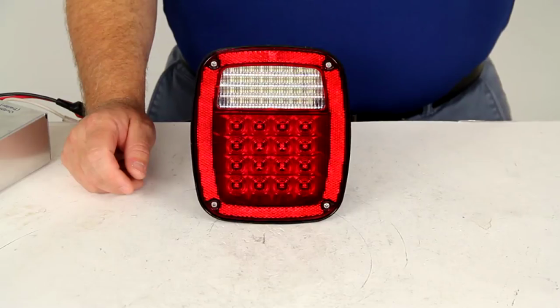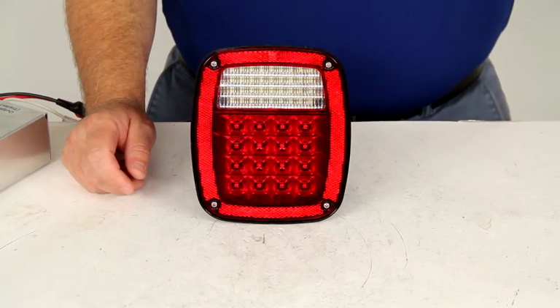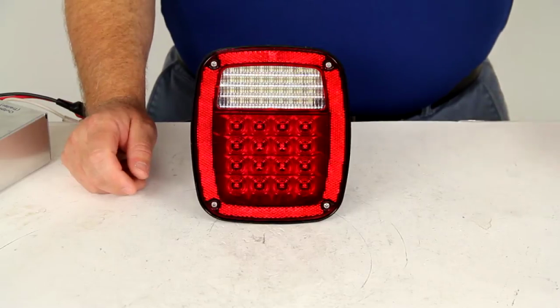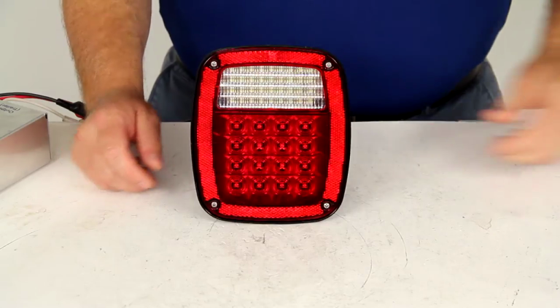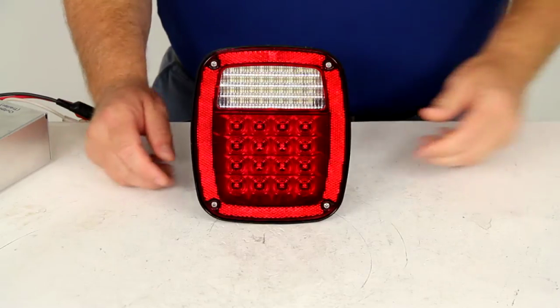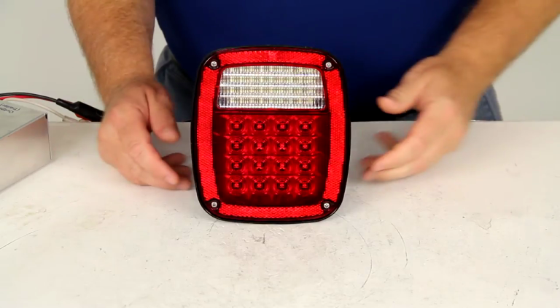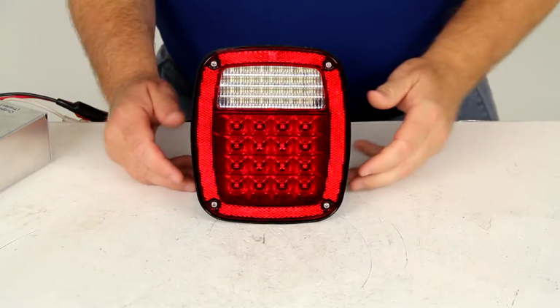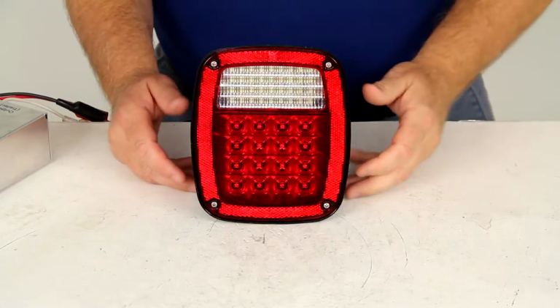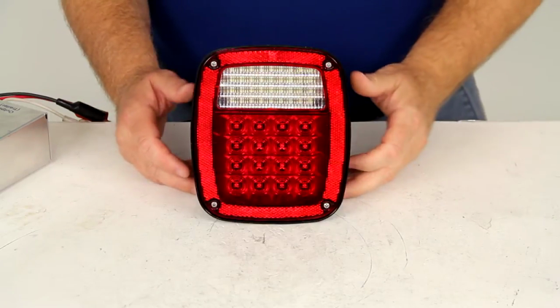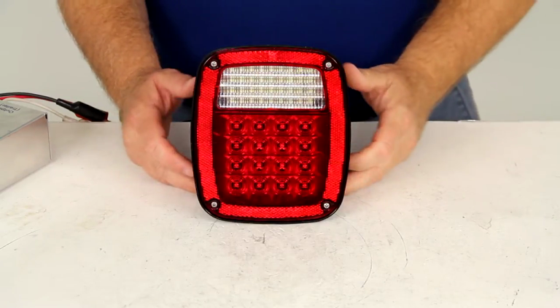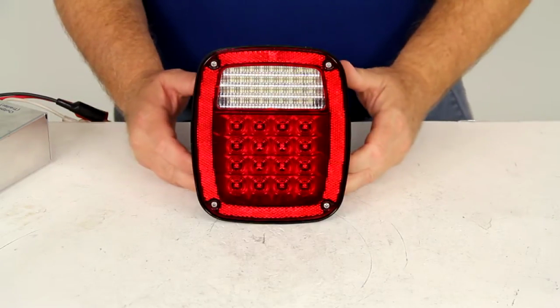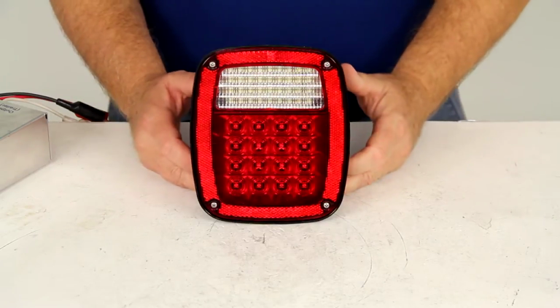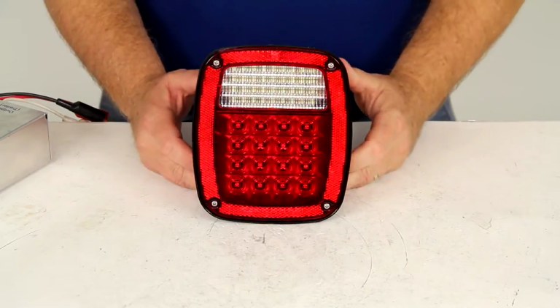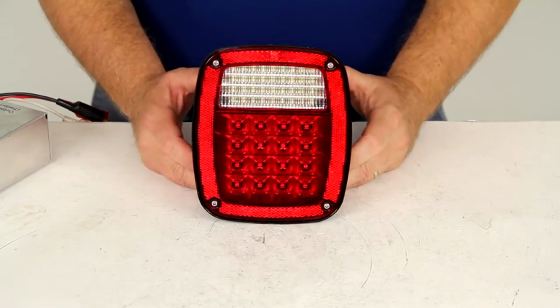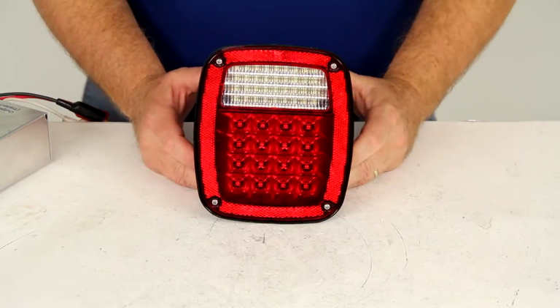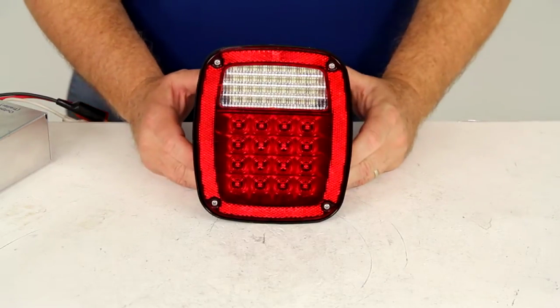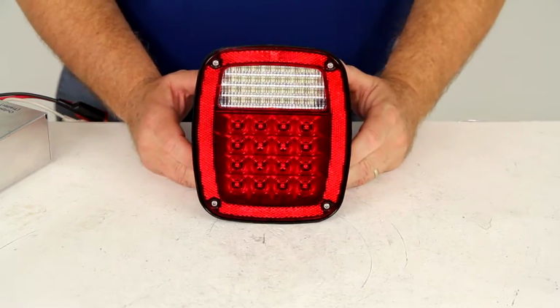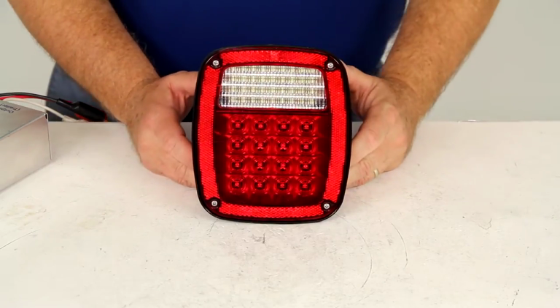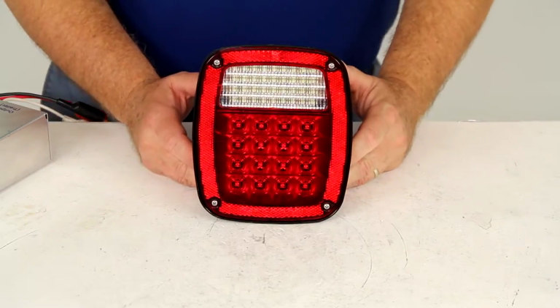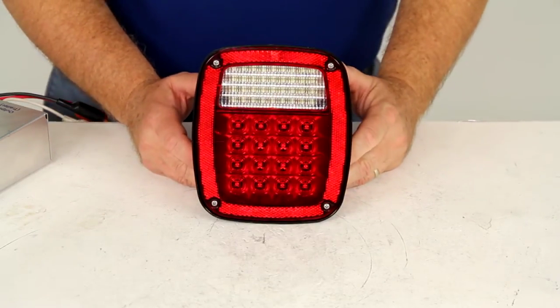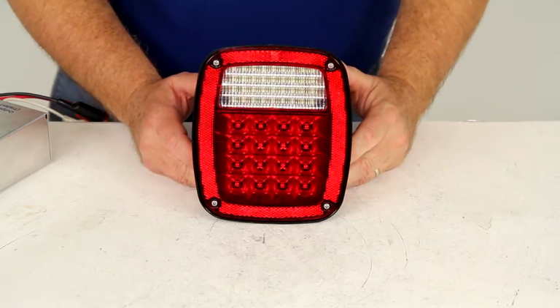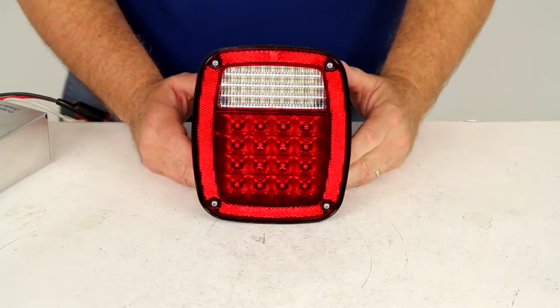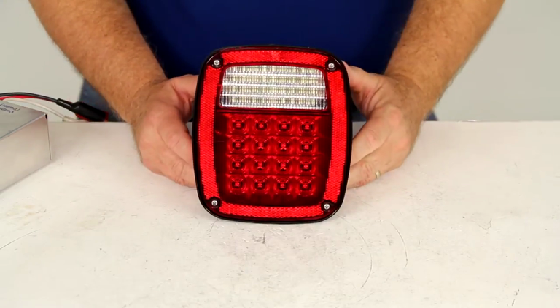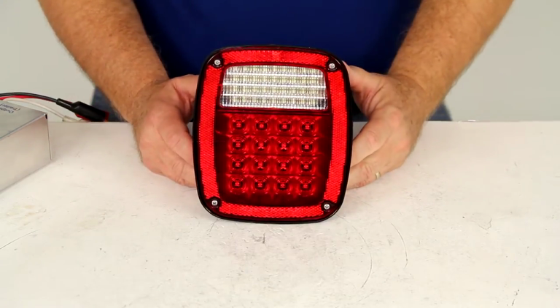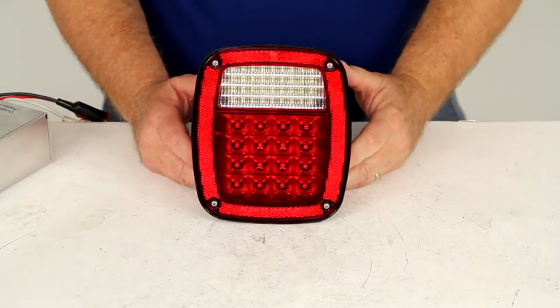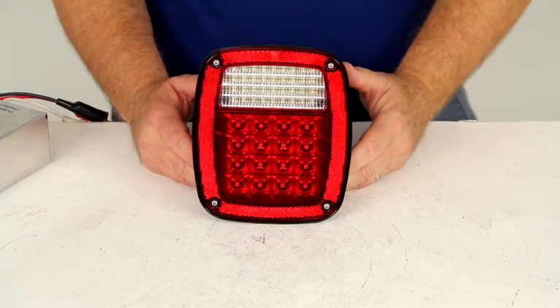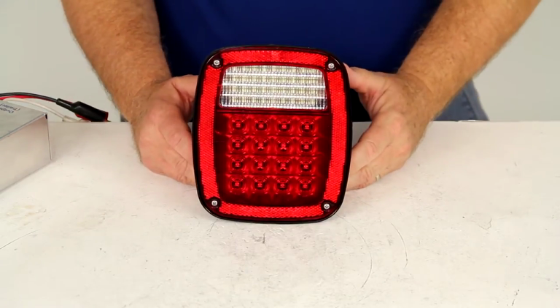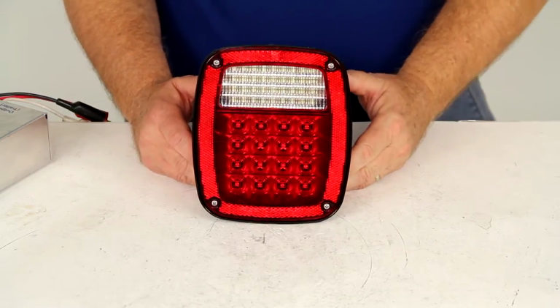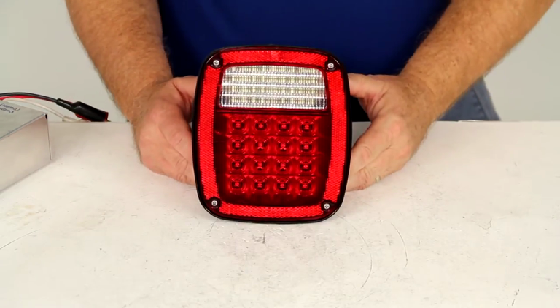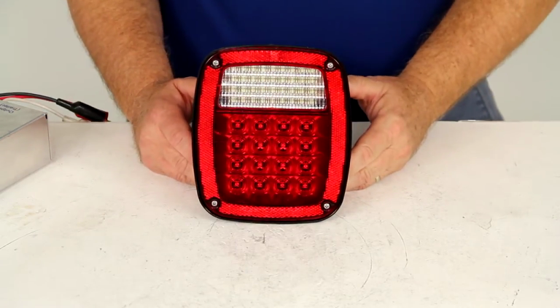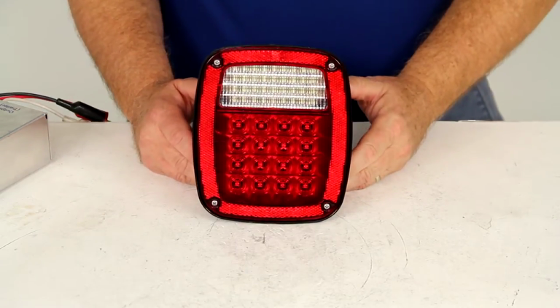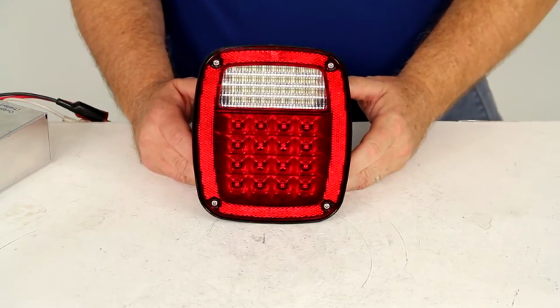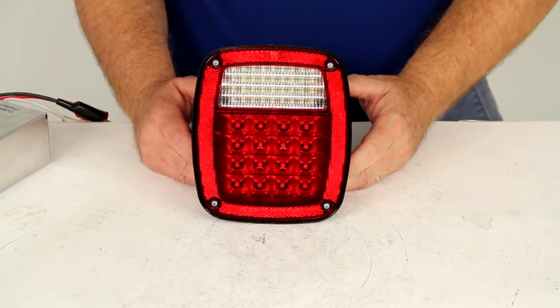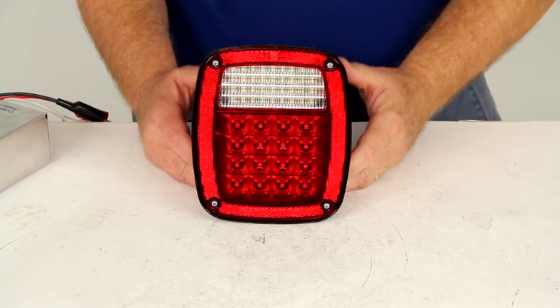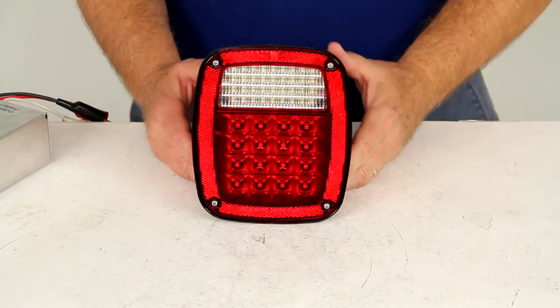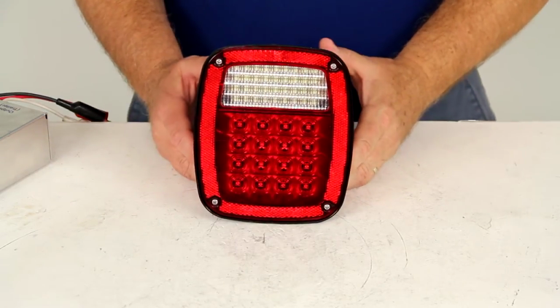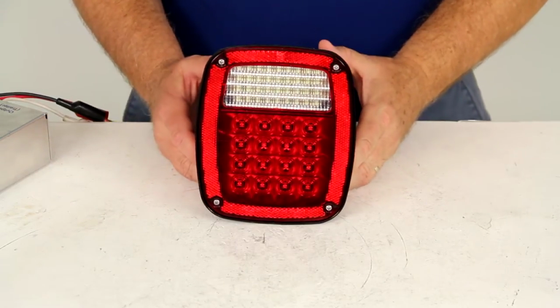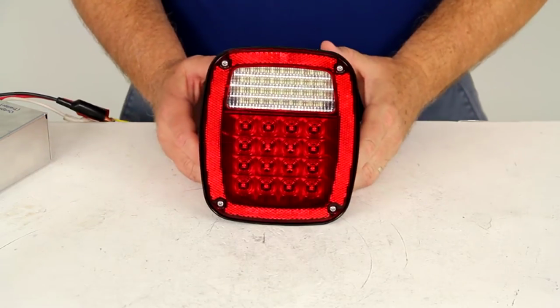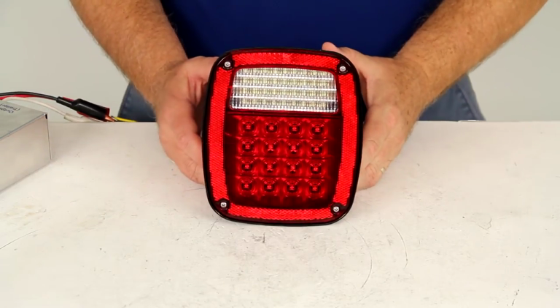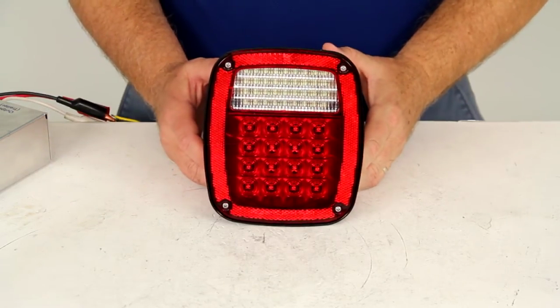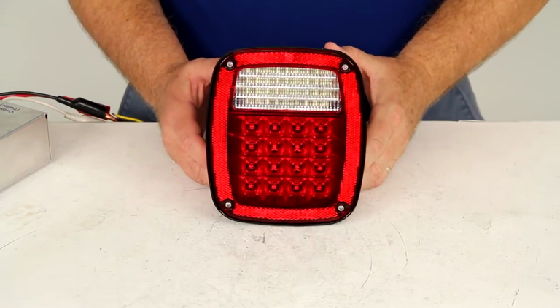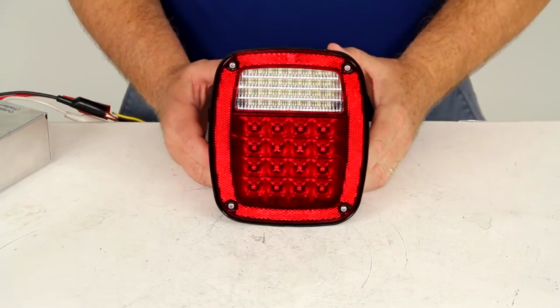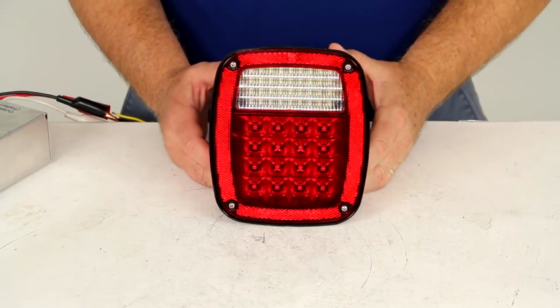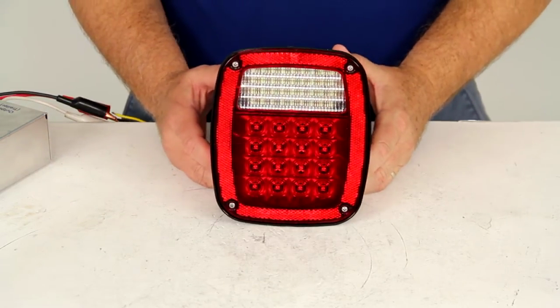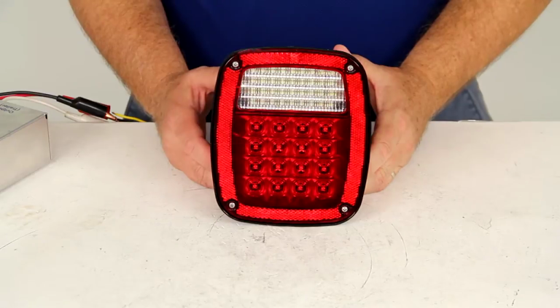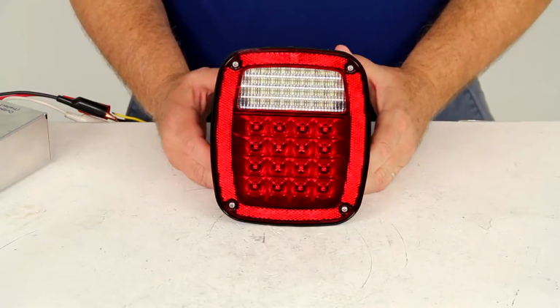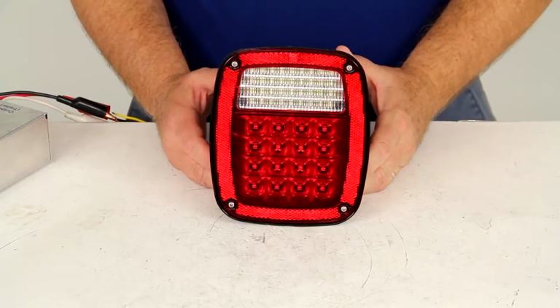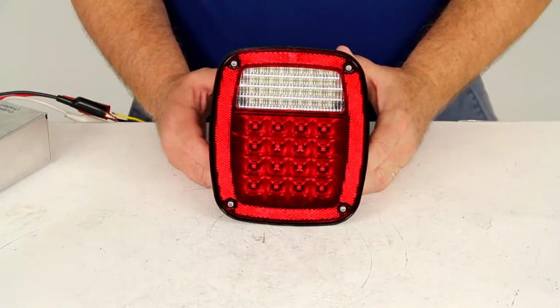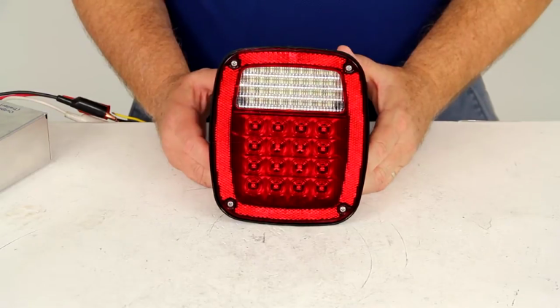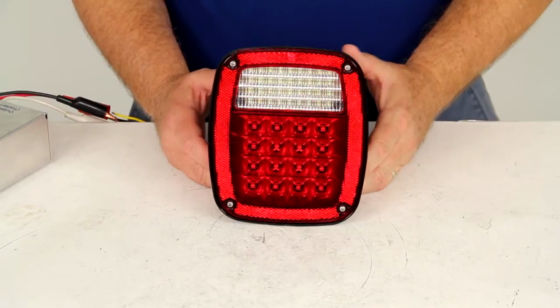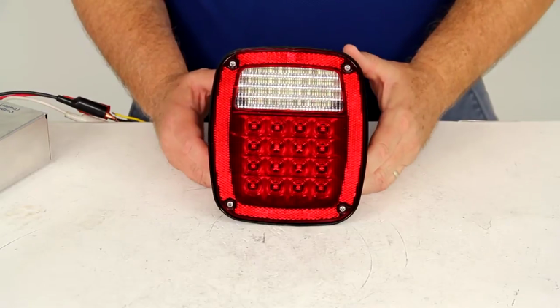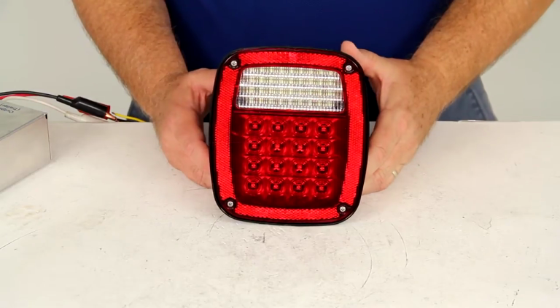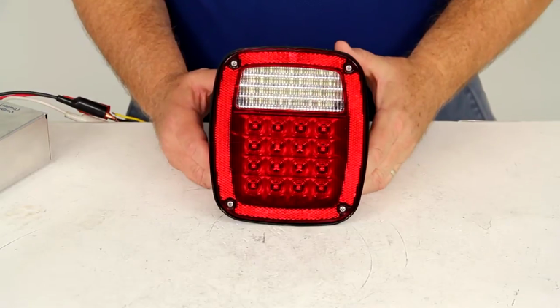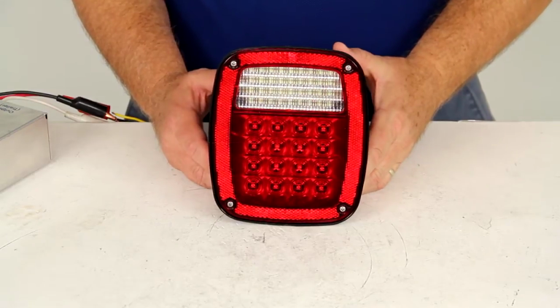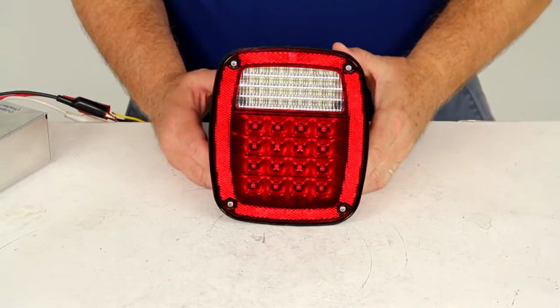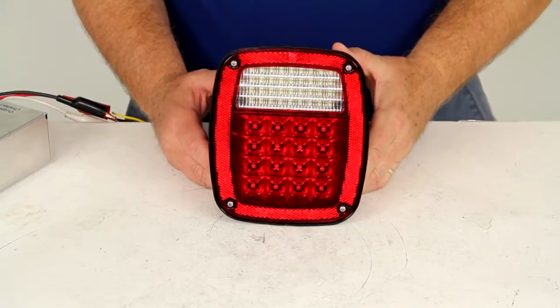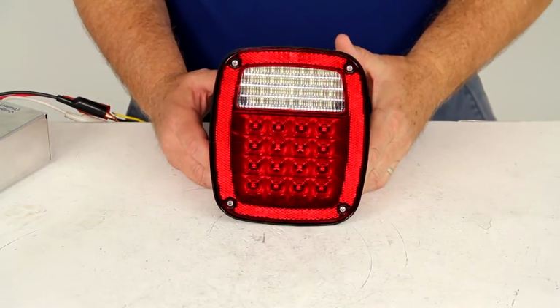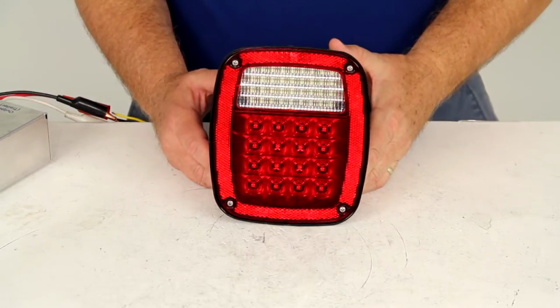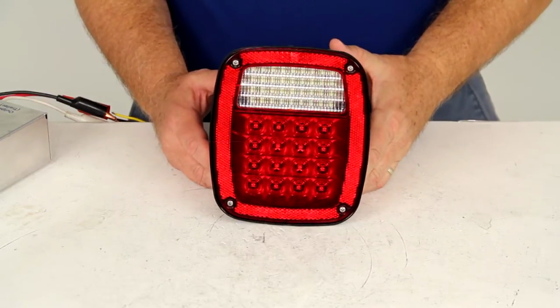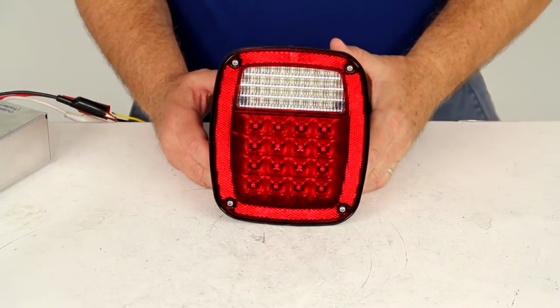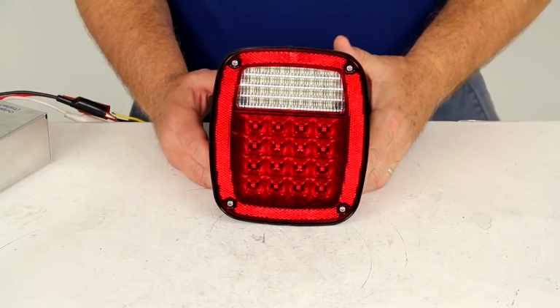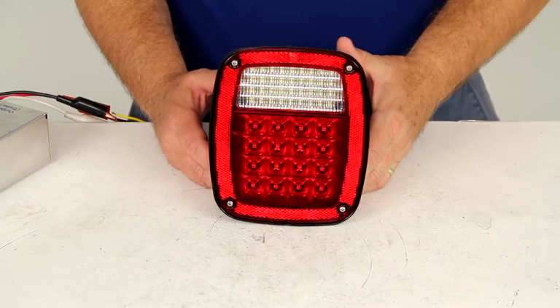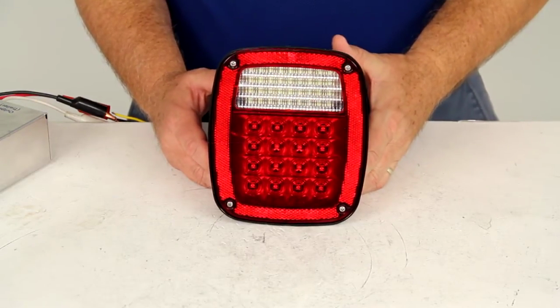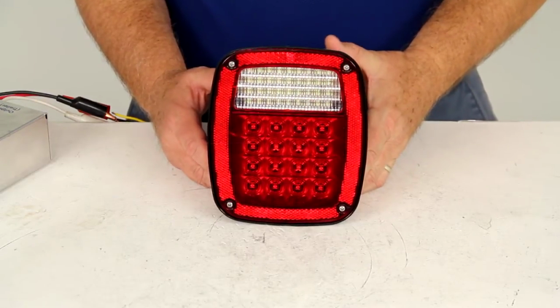Today we're going to review part number STL60RB. This is the Optronics LED combination tail light.